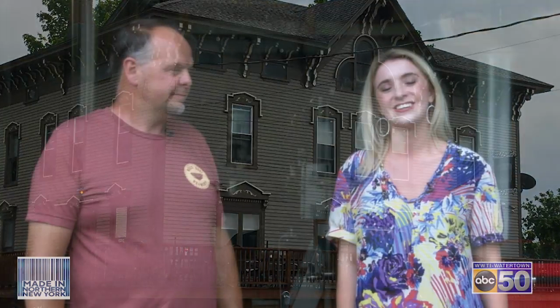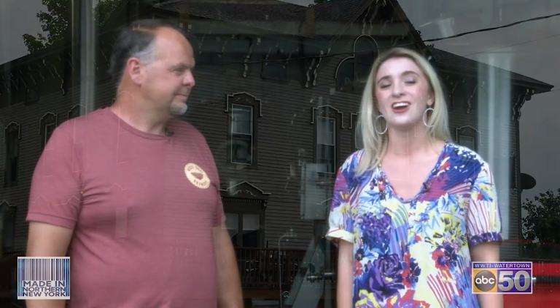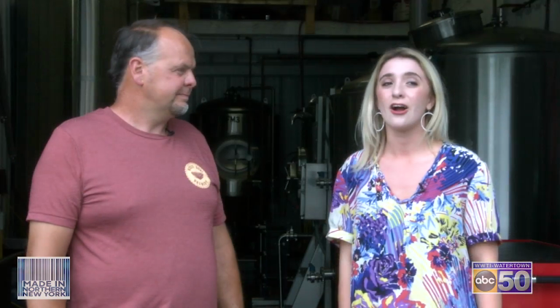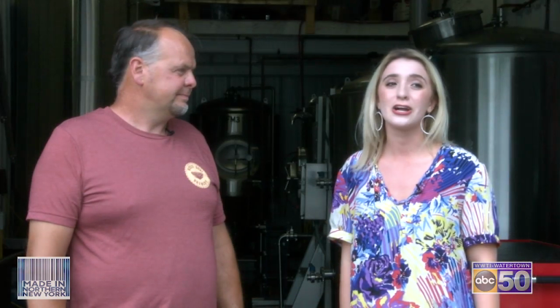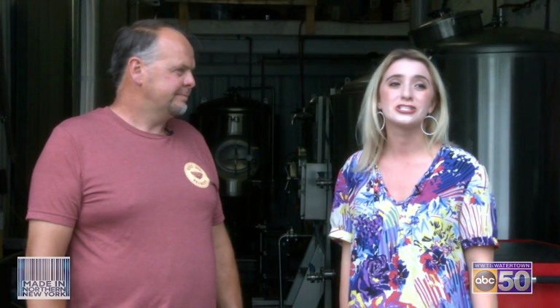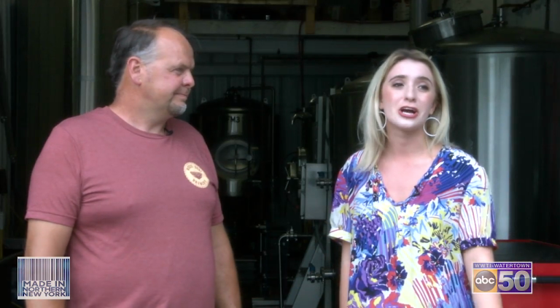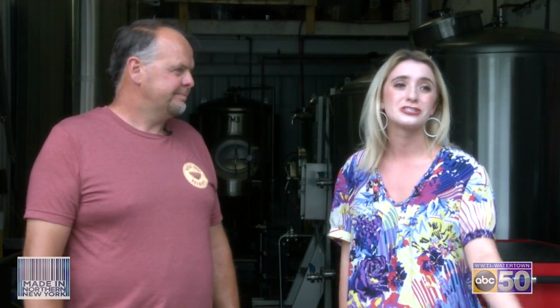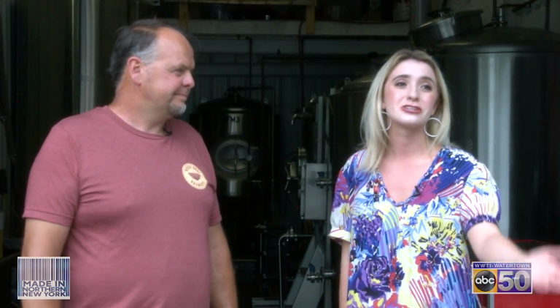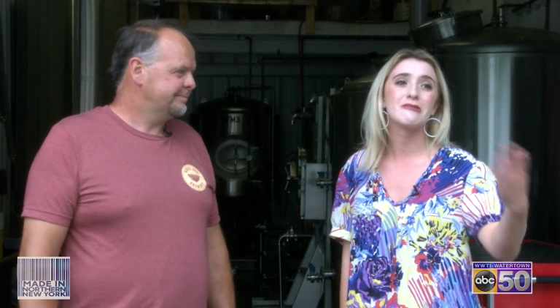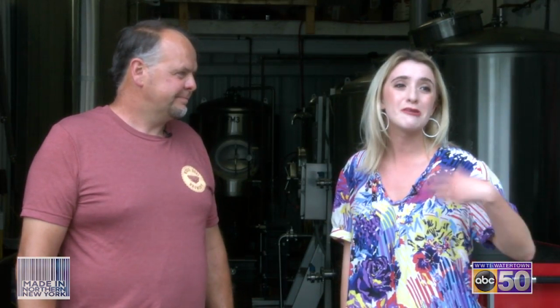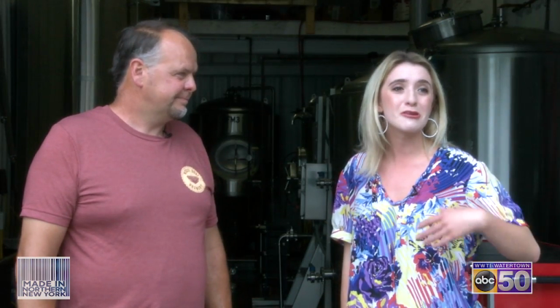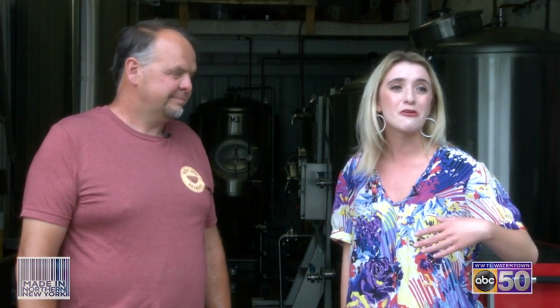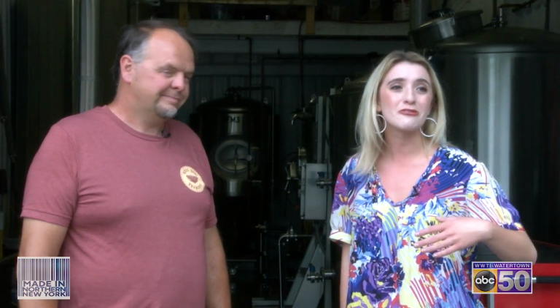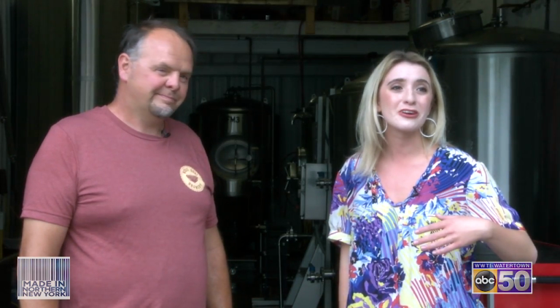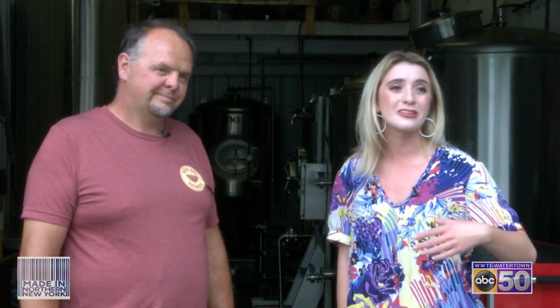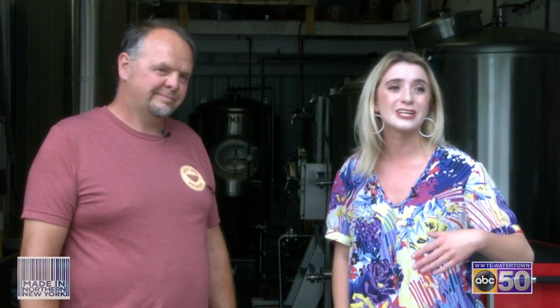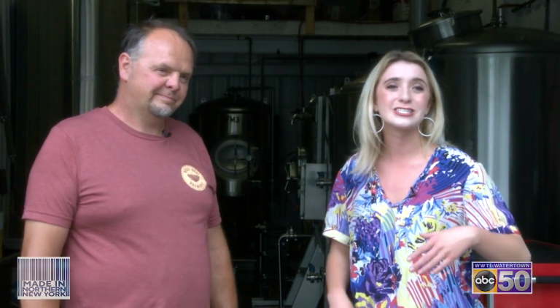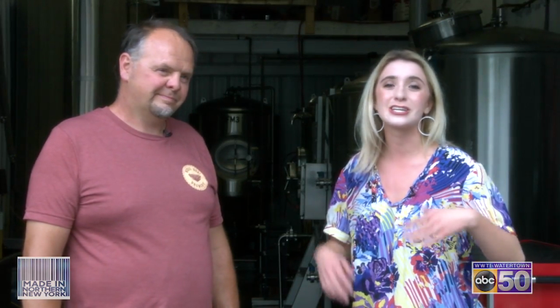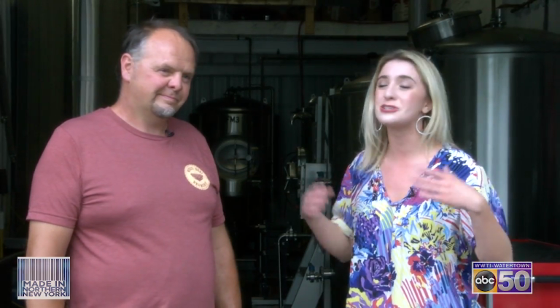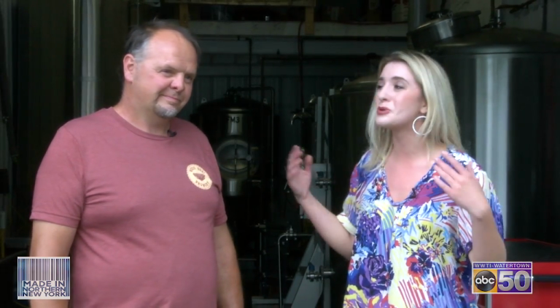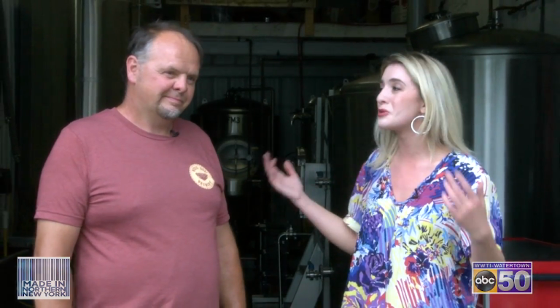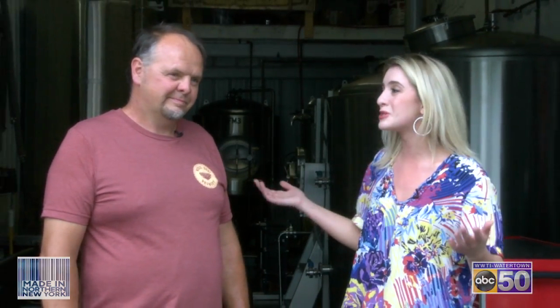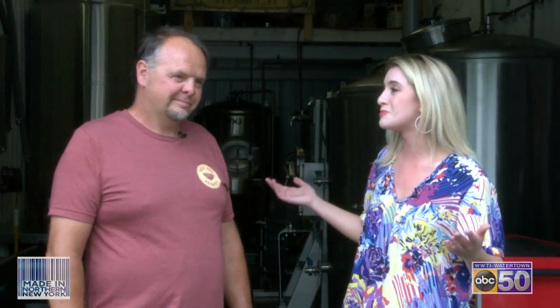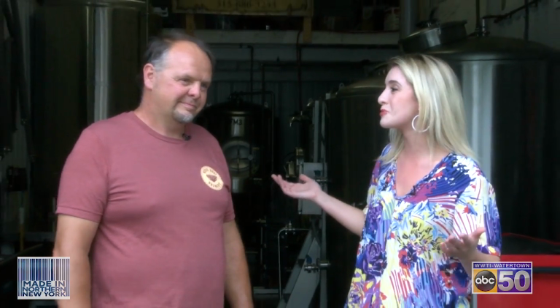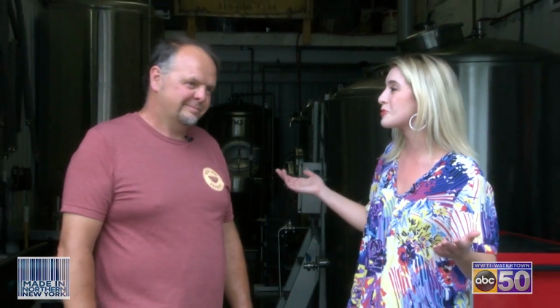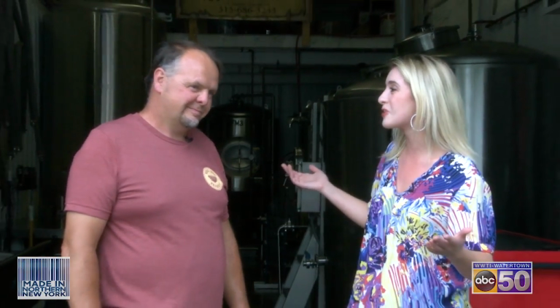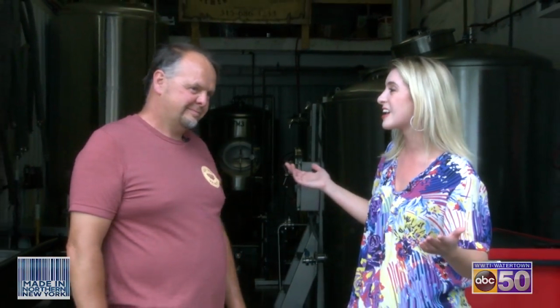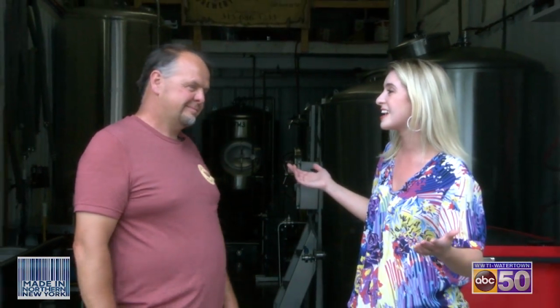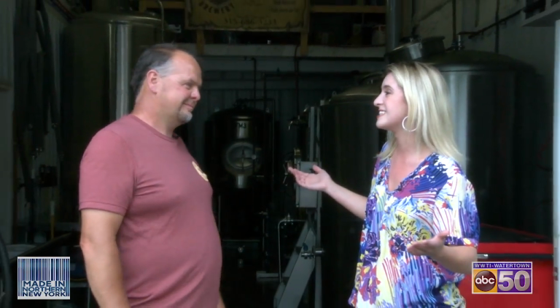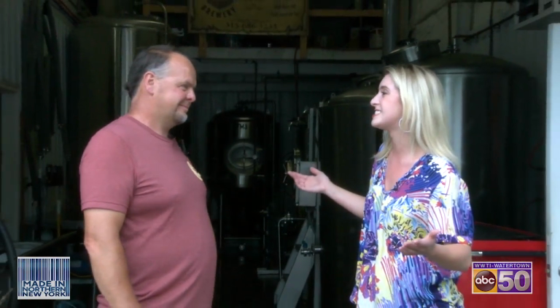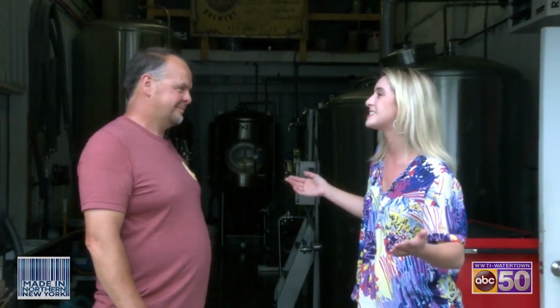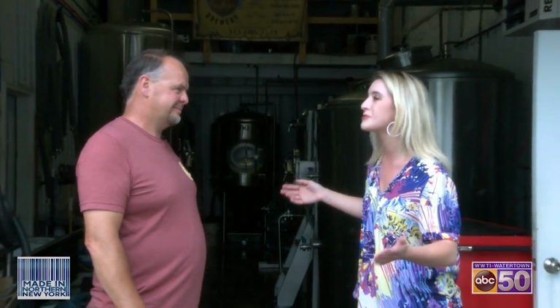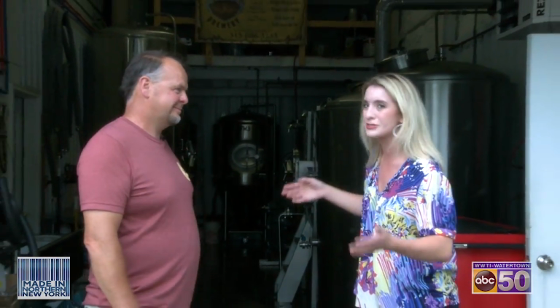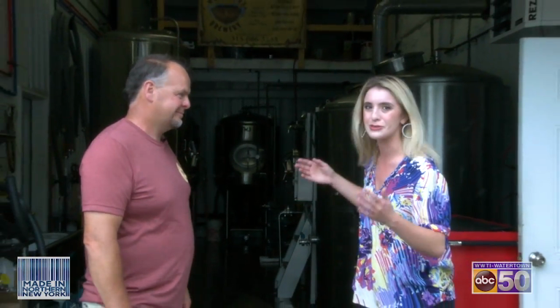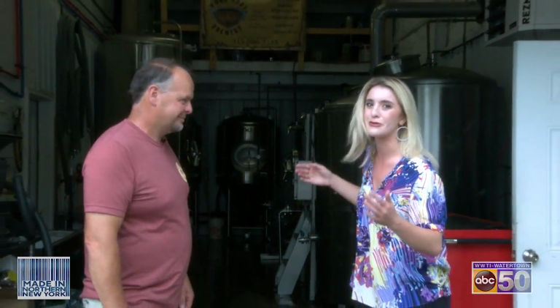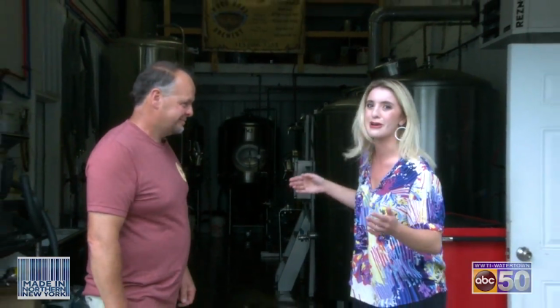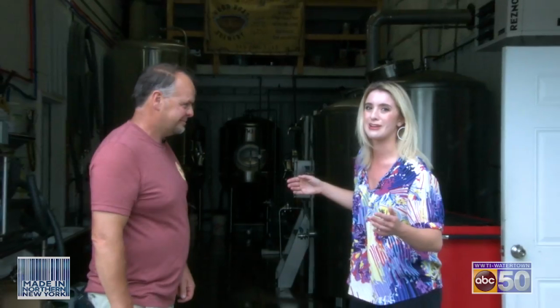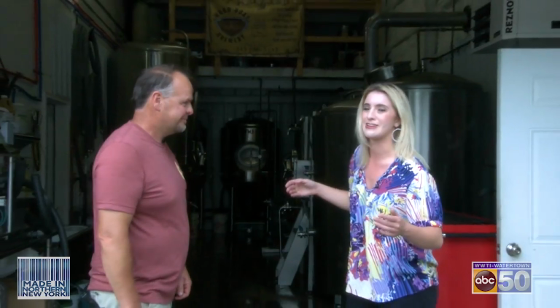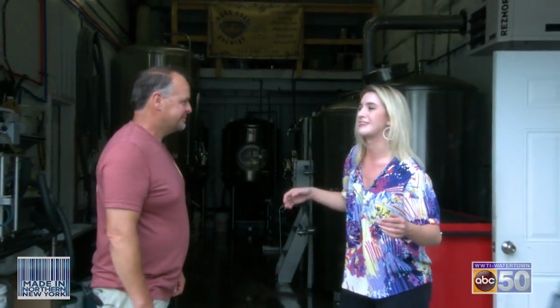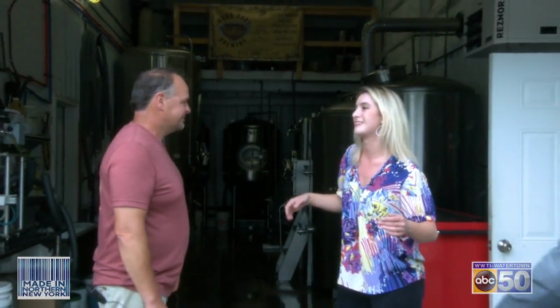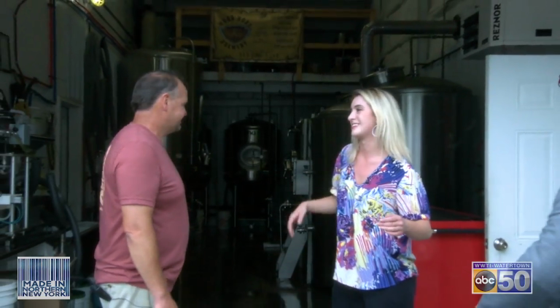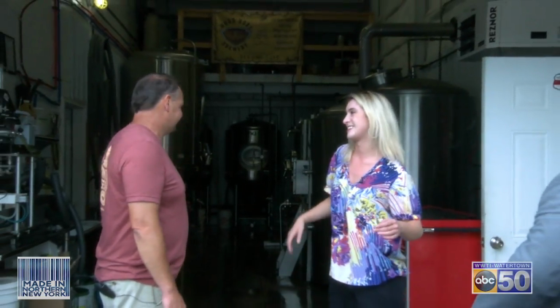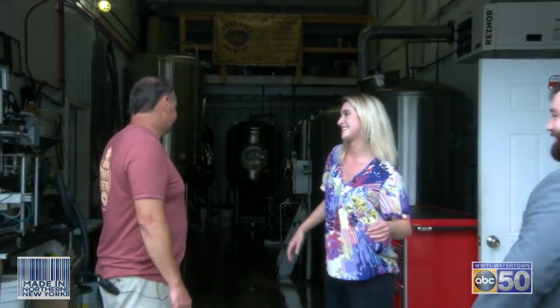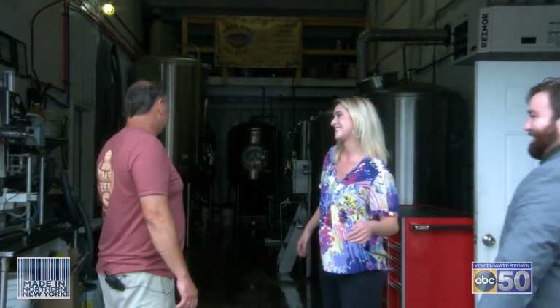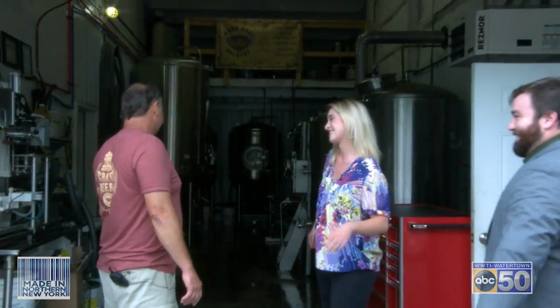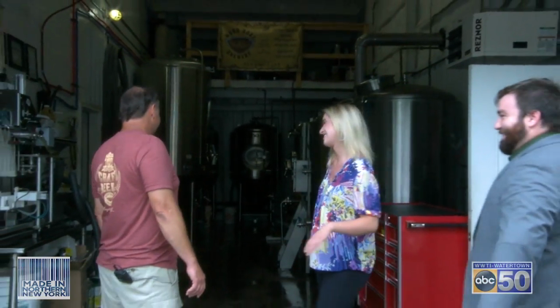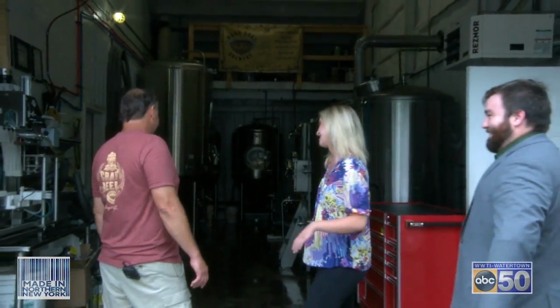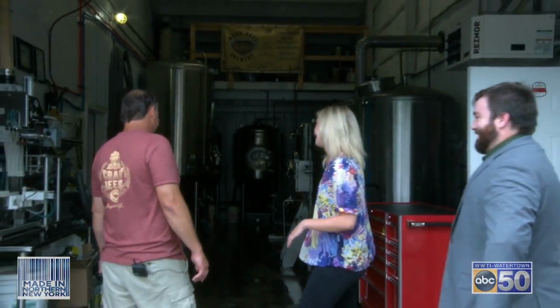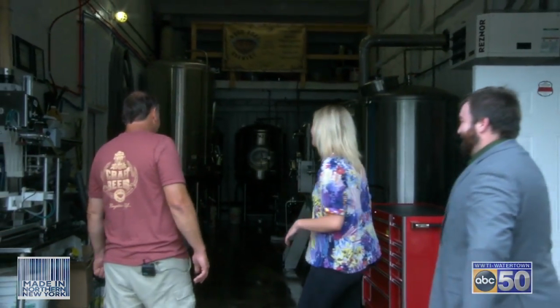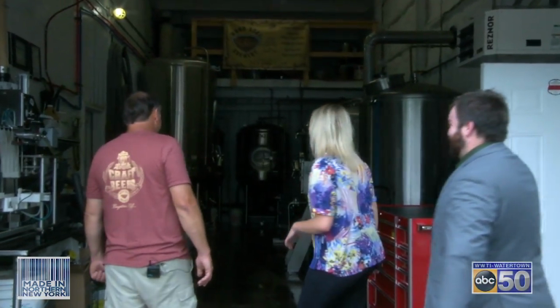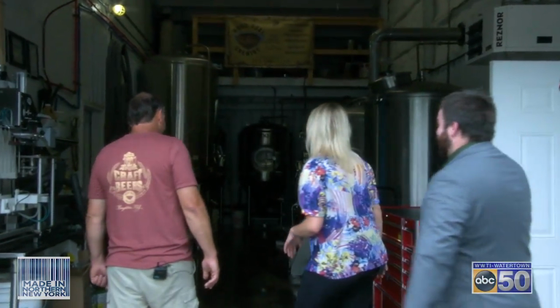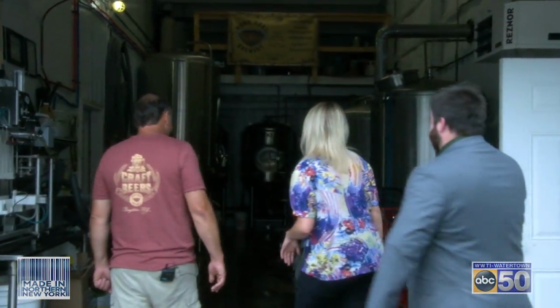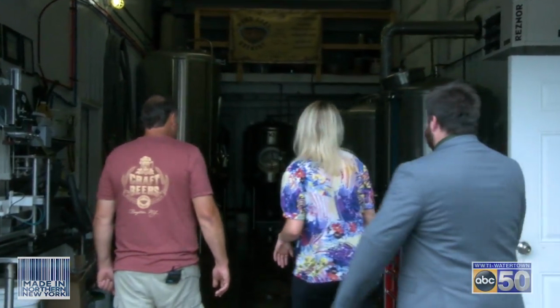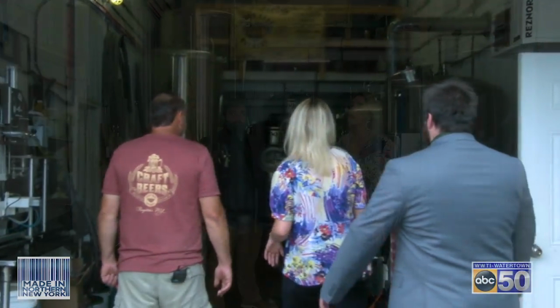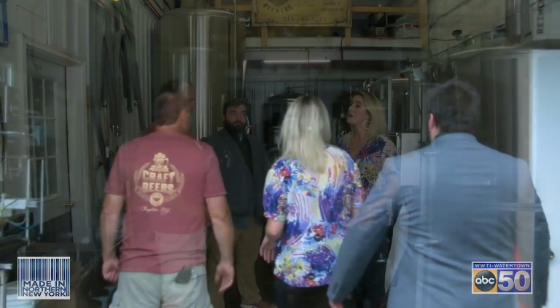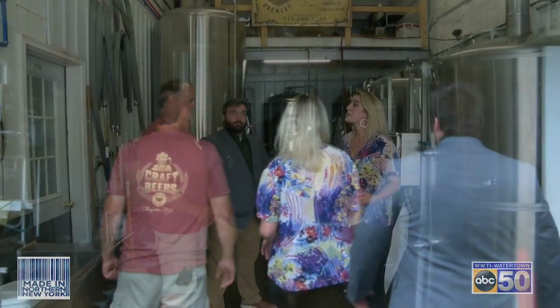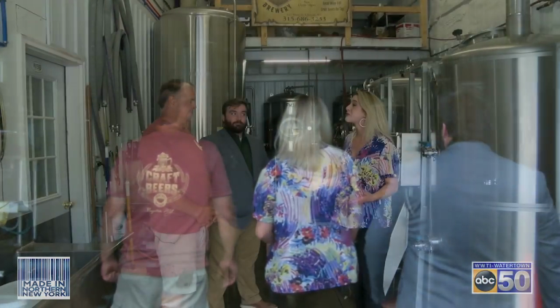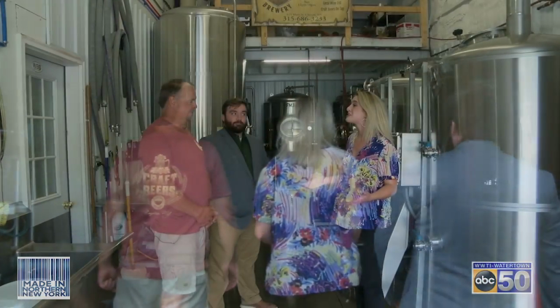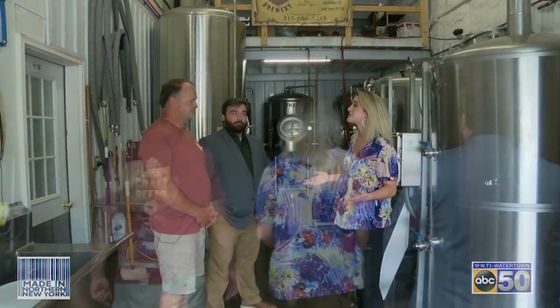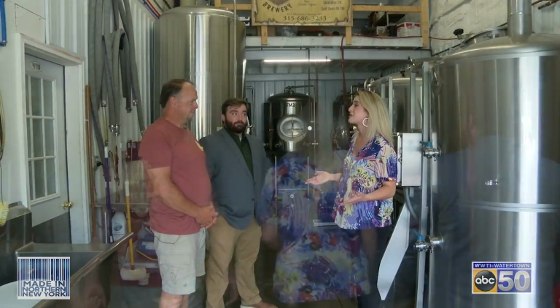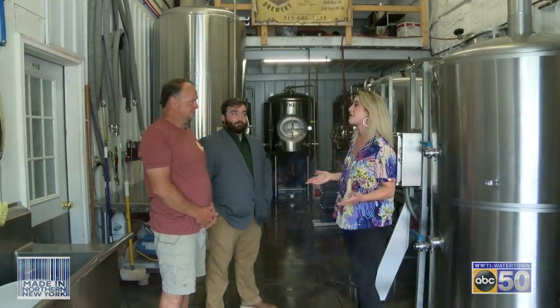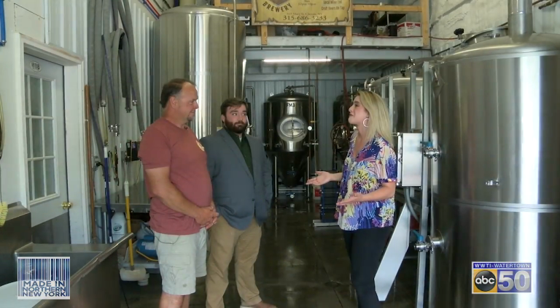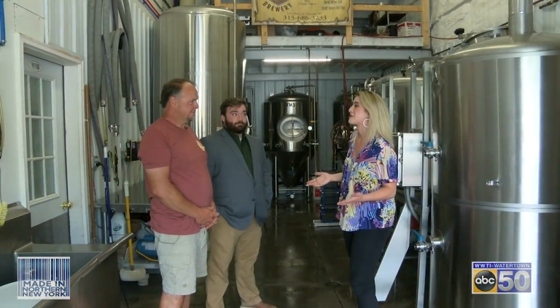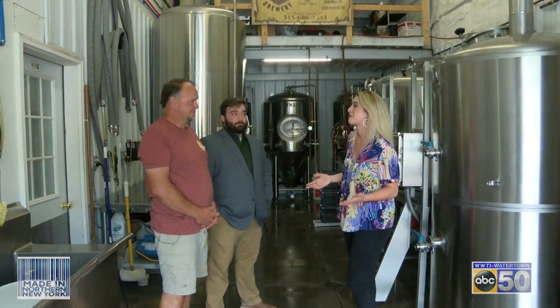Alright Josh, come on over — let's get a tour of this brewery and see what's going on in here. Where do we start off?